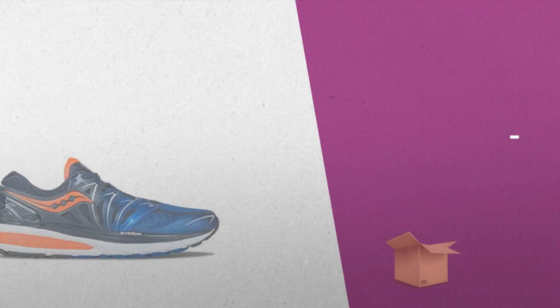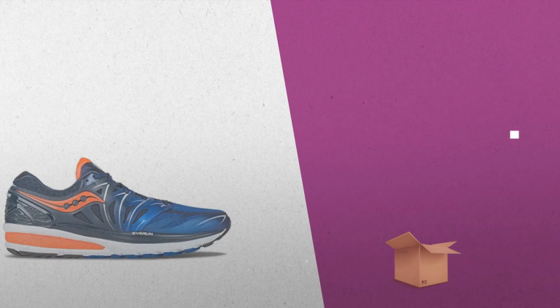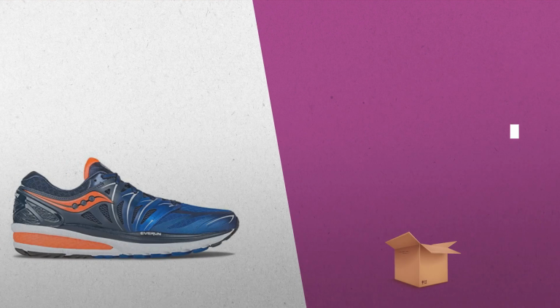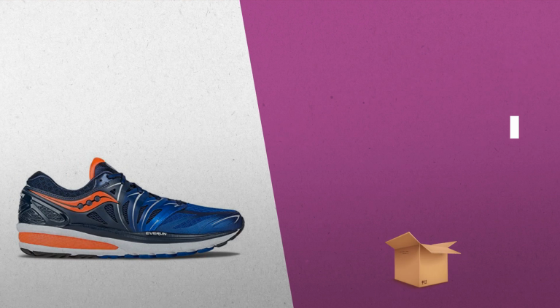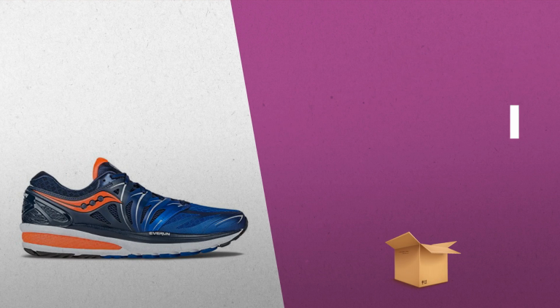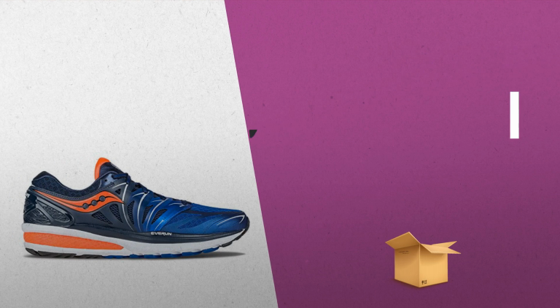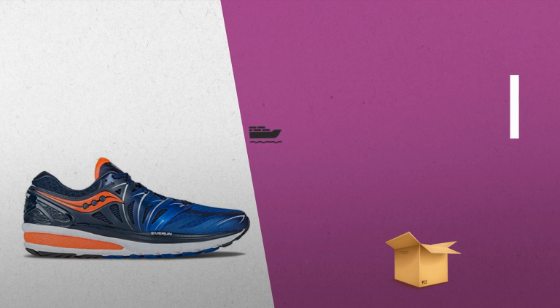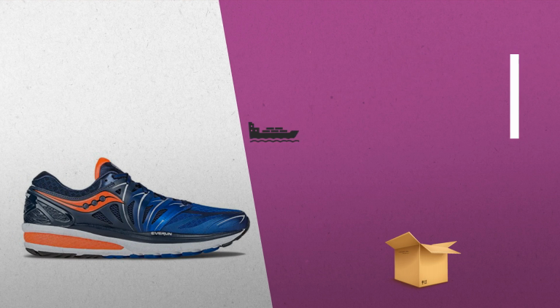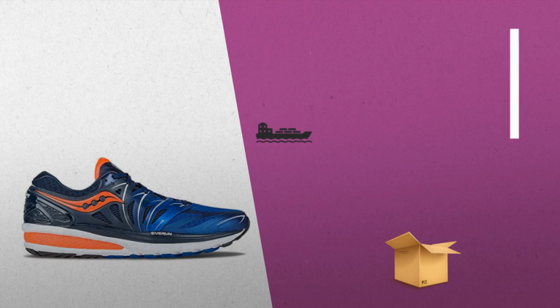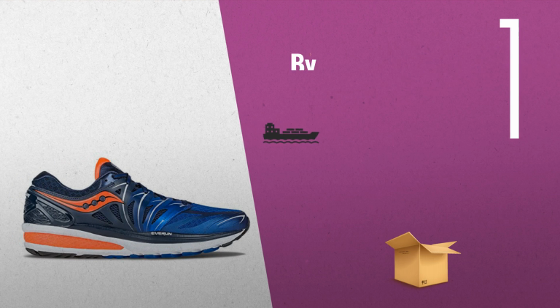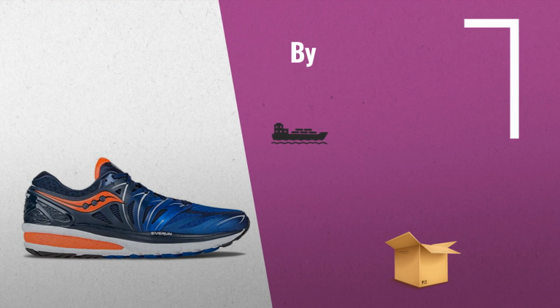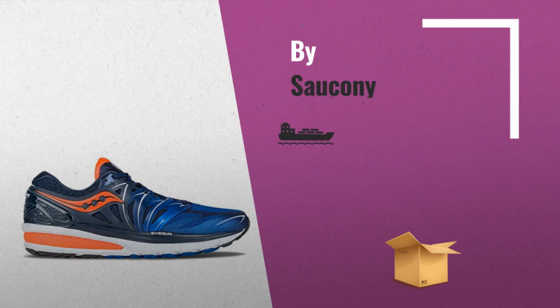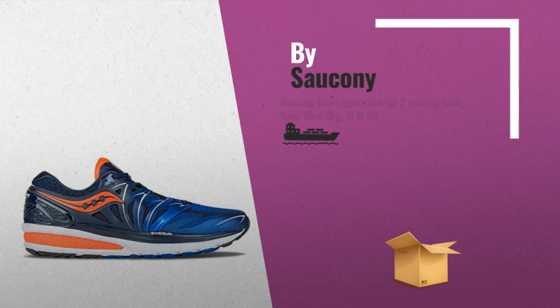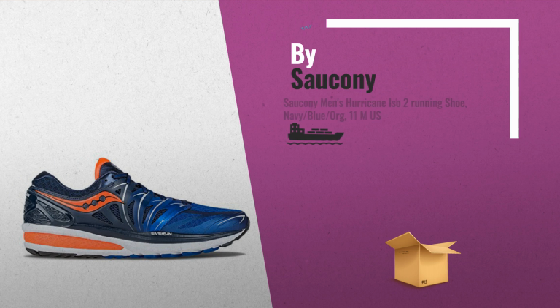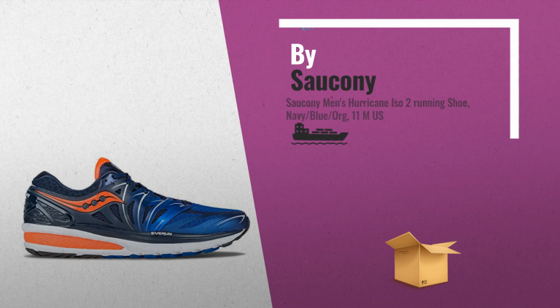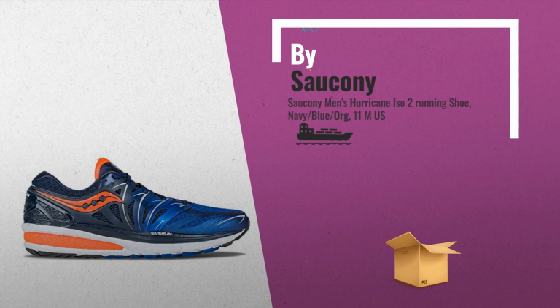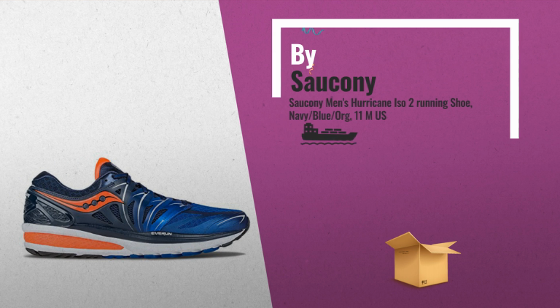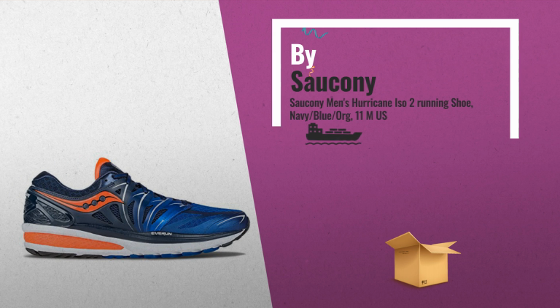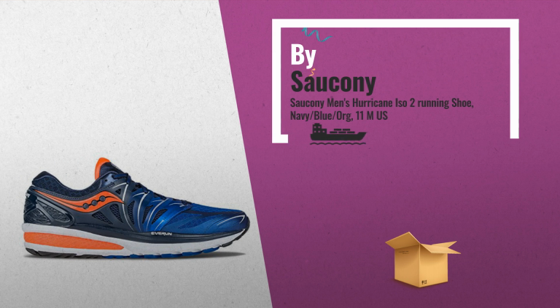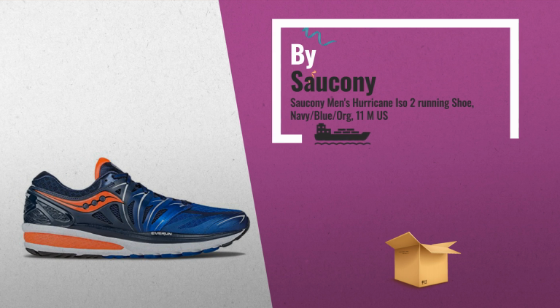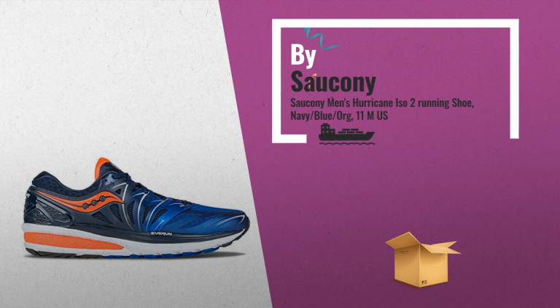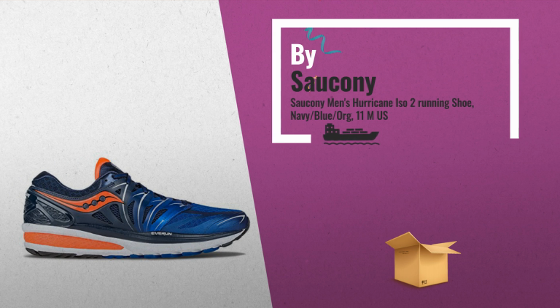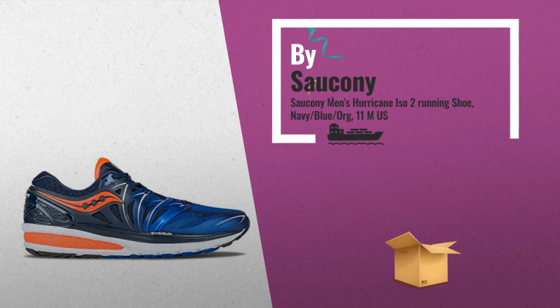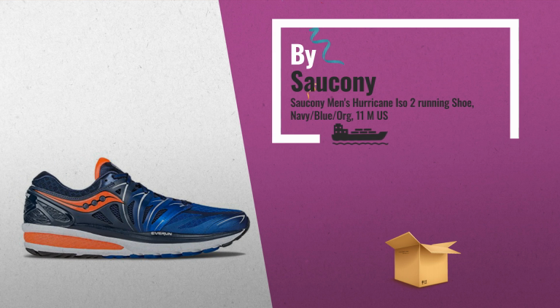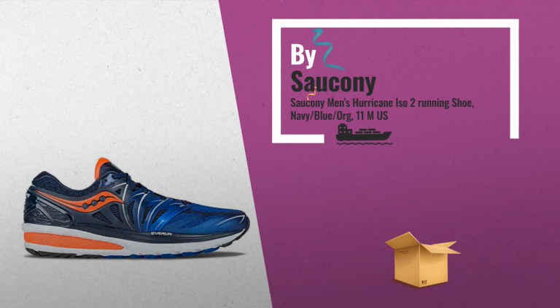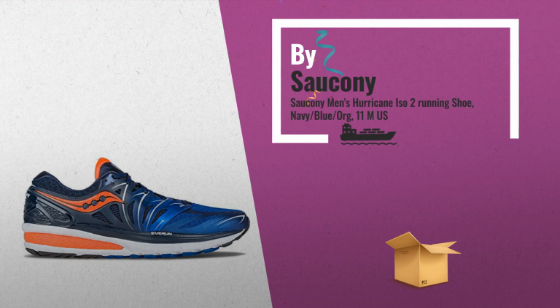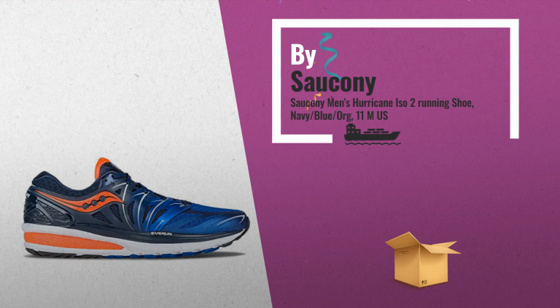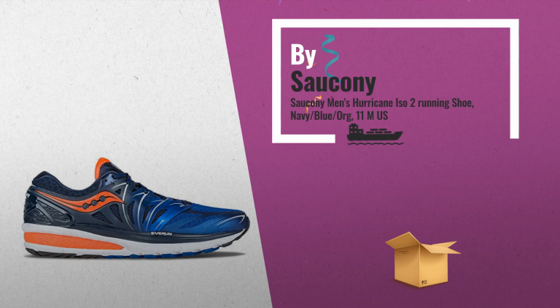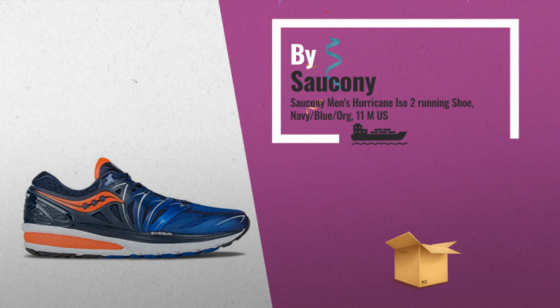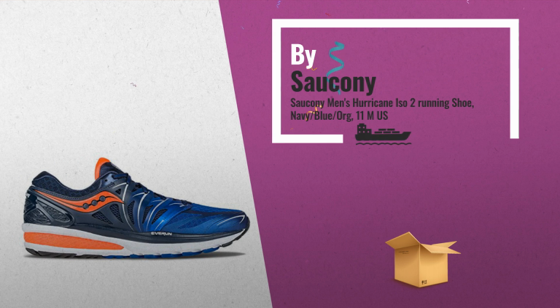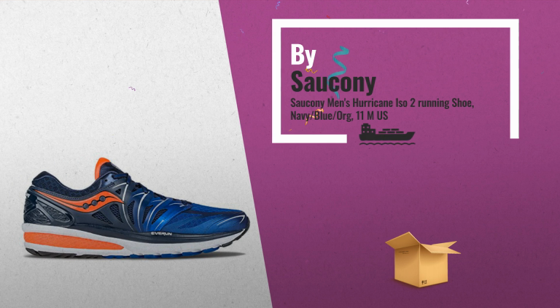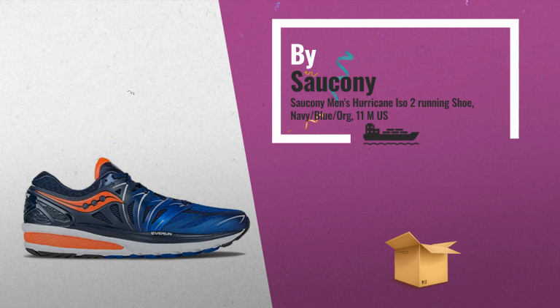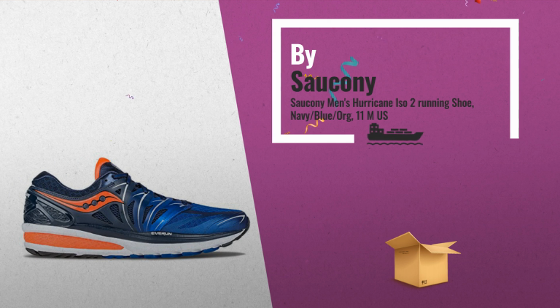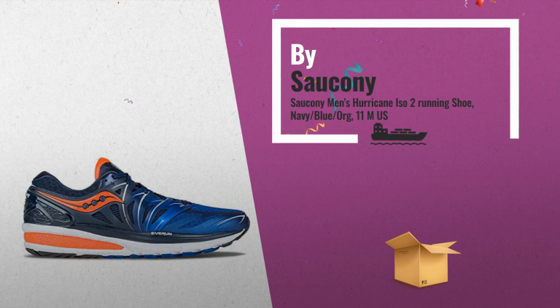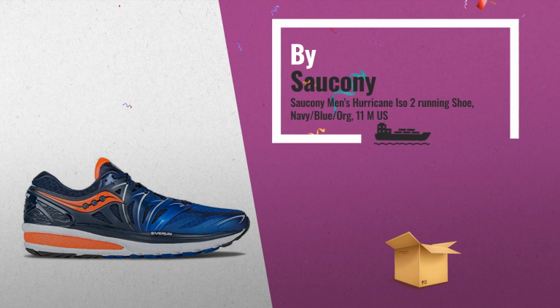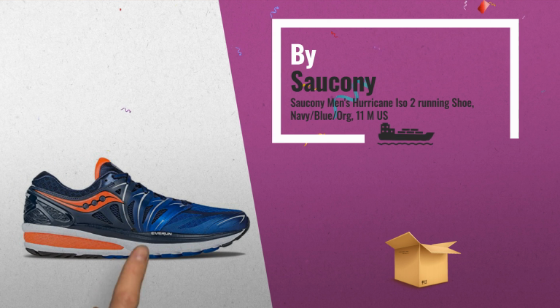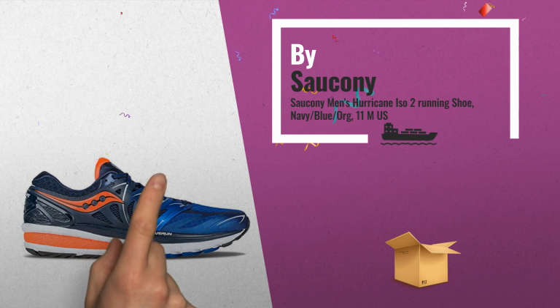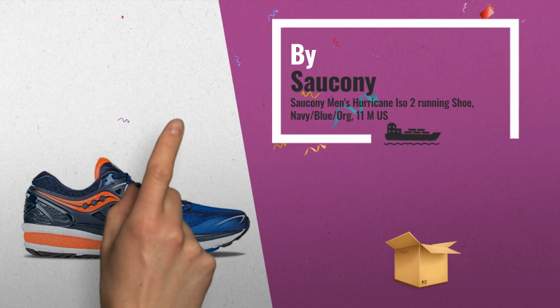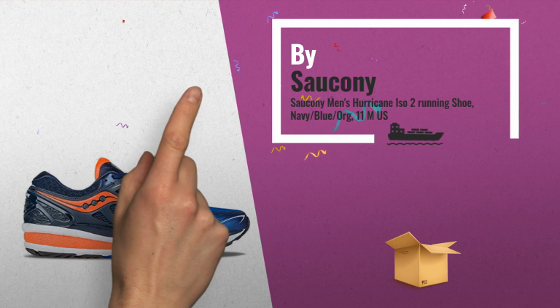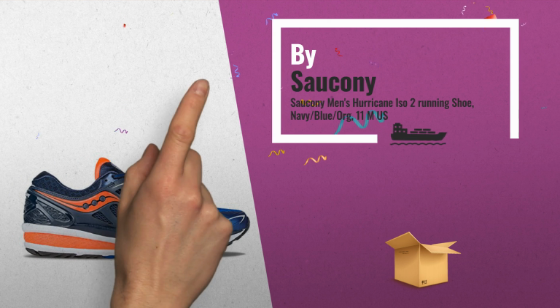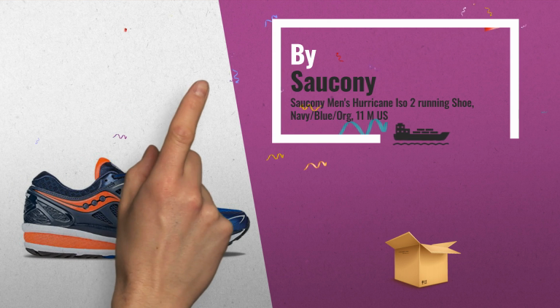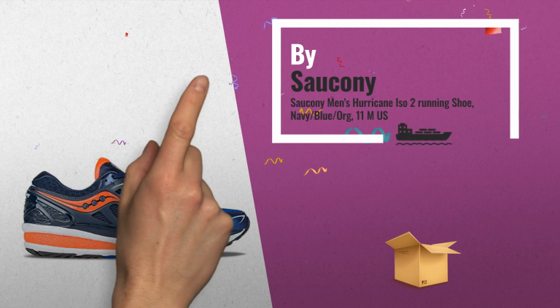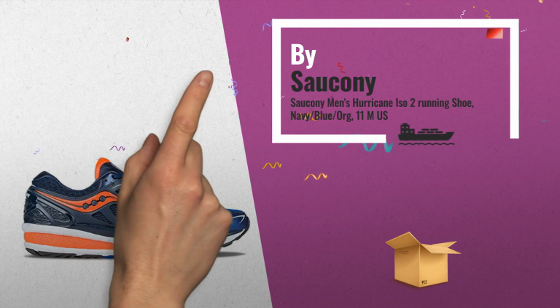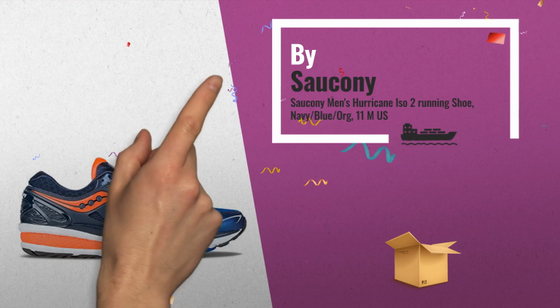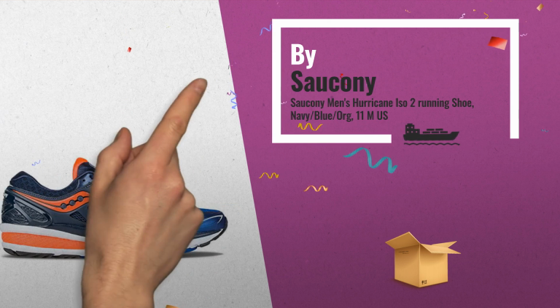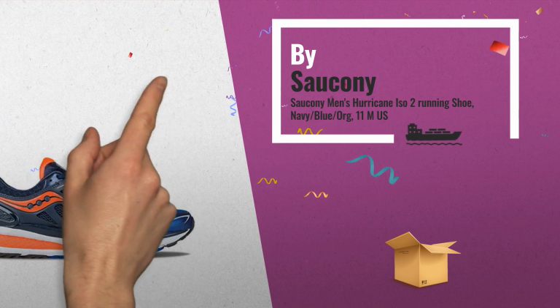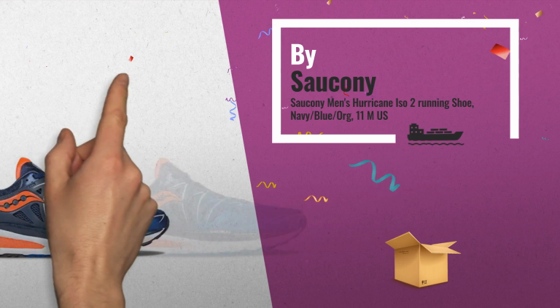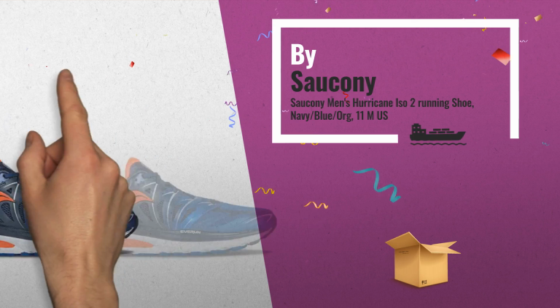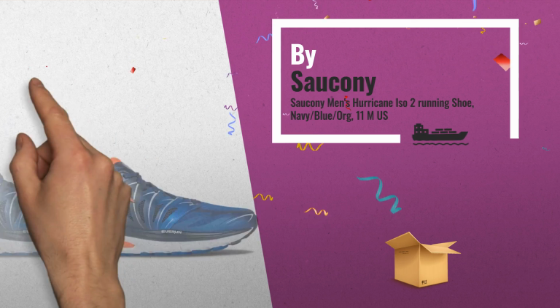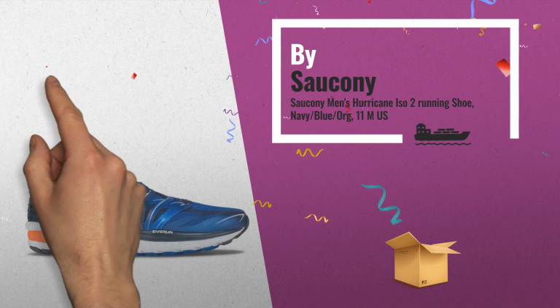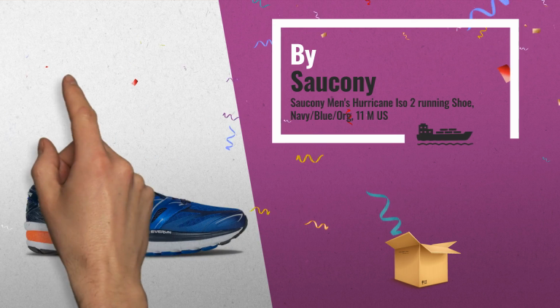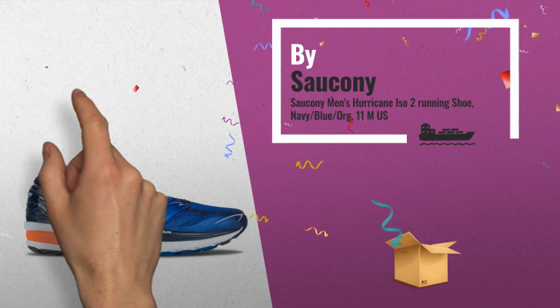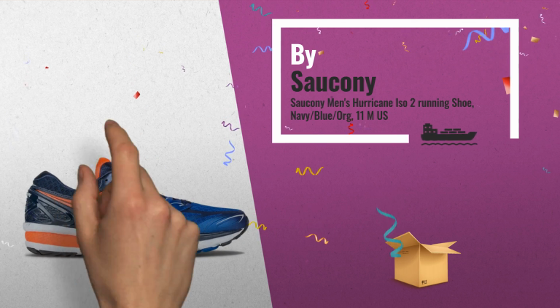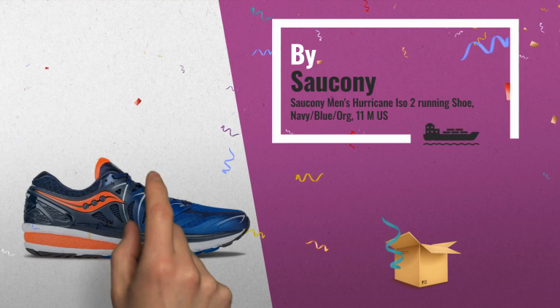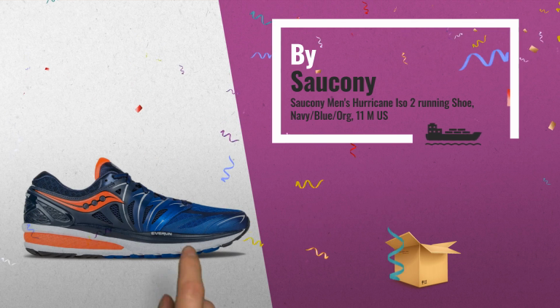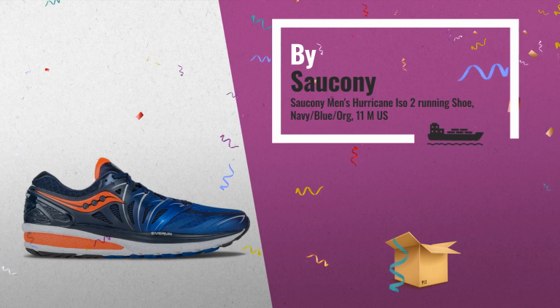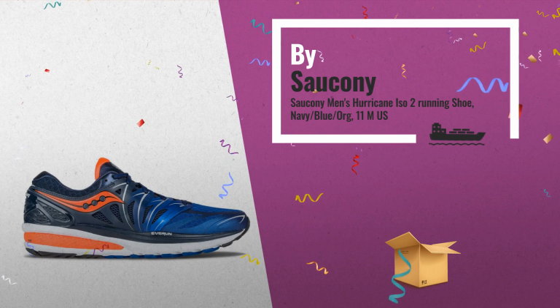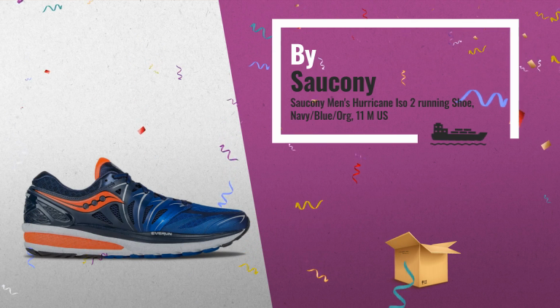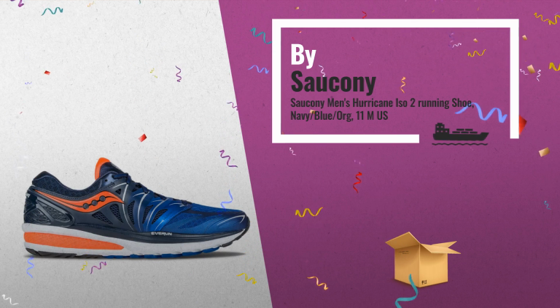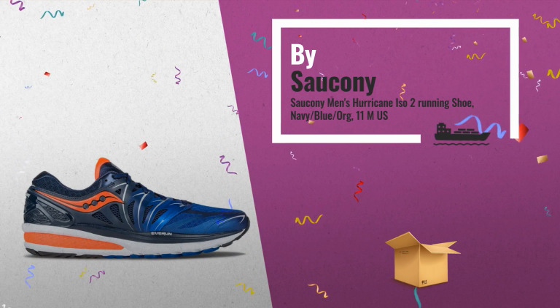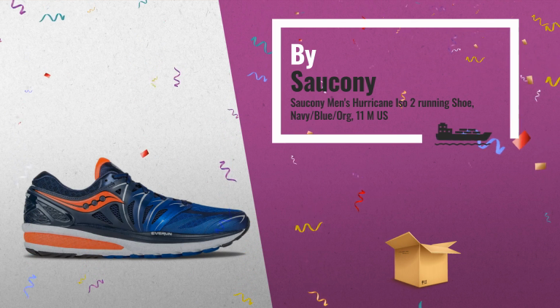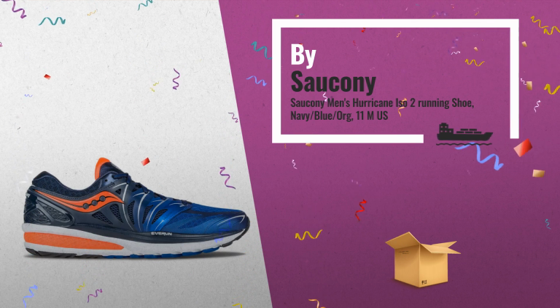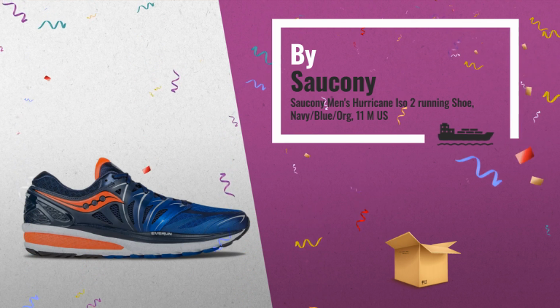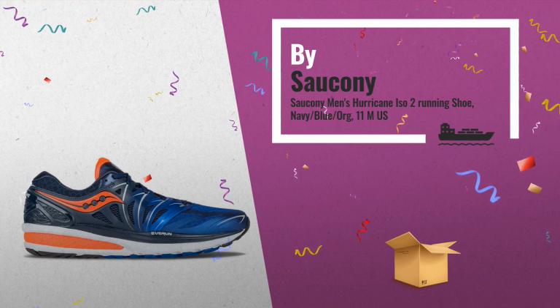Number 1: unwavering support and unparalleled cushioning have helped the Hurricane to legendary status, by Sorkani.